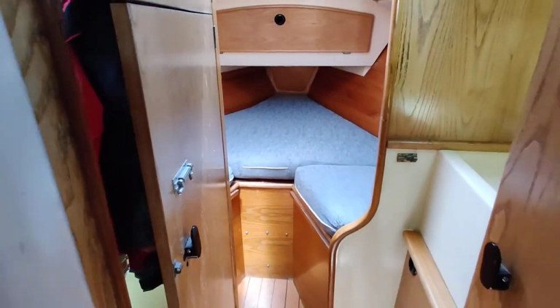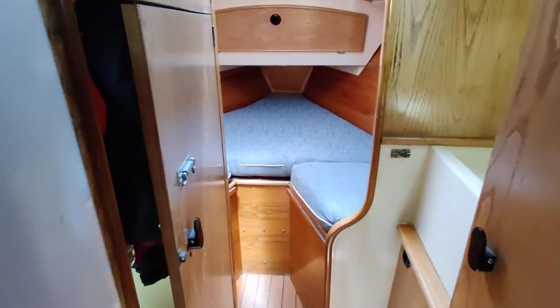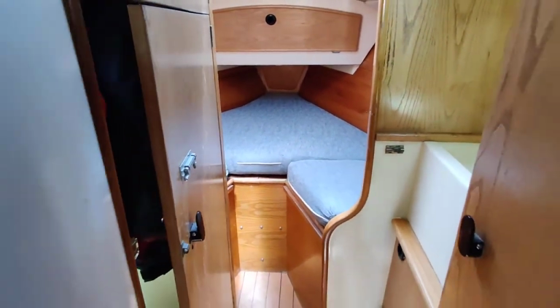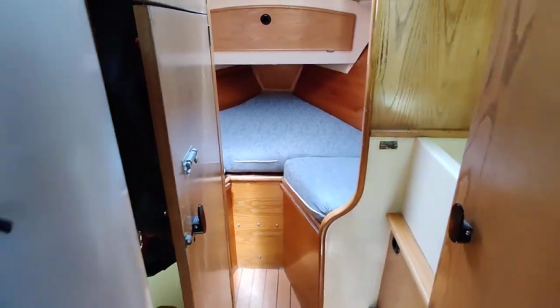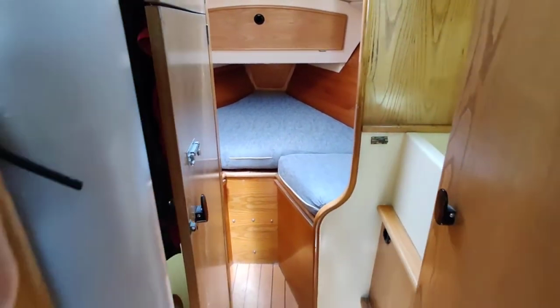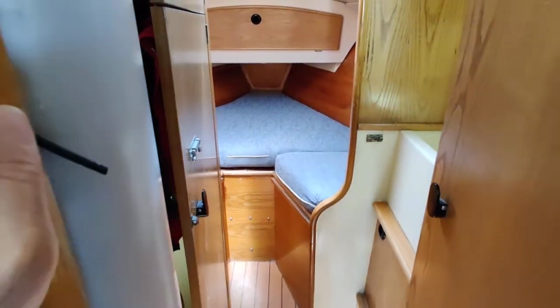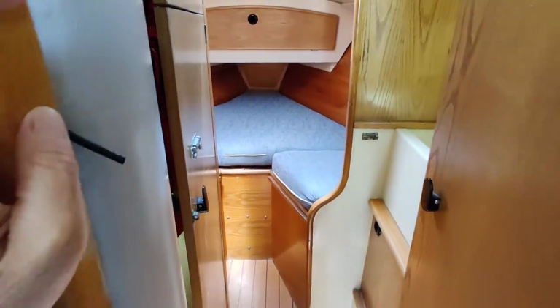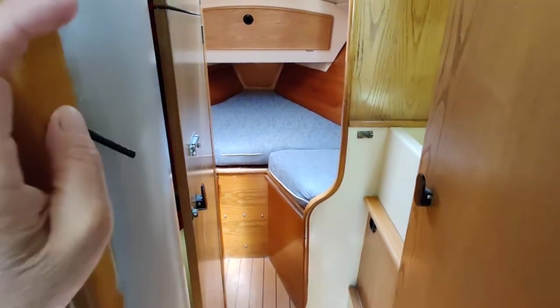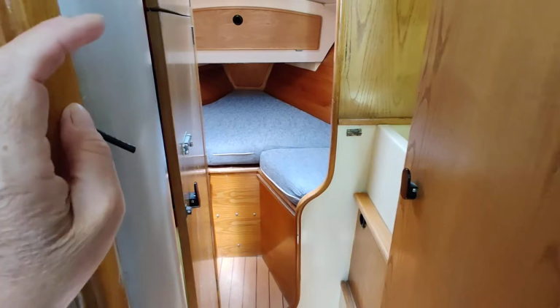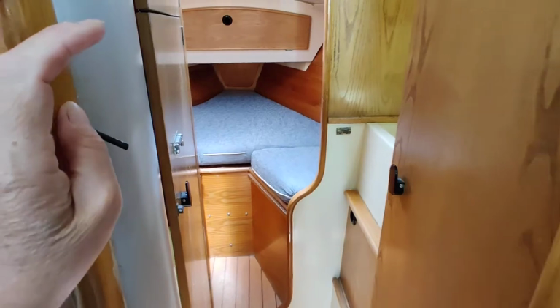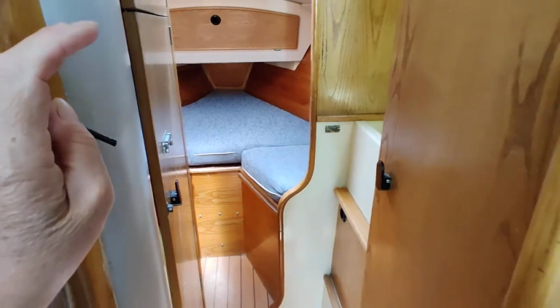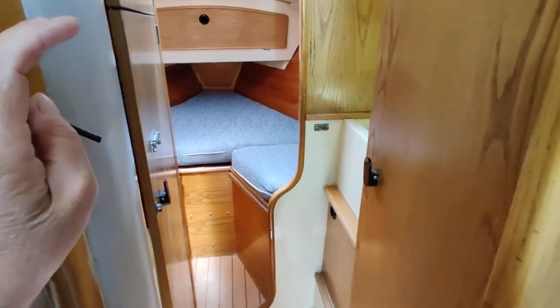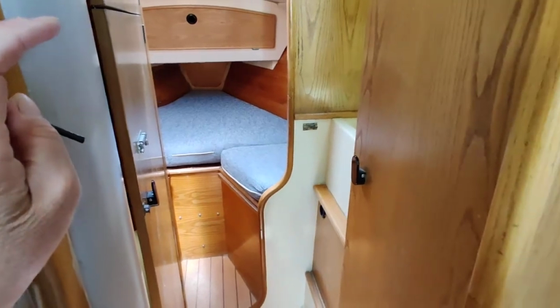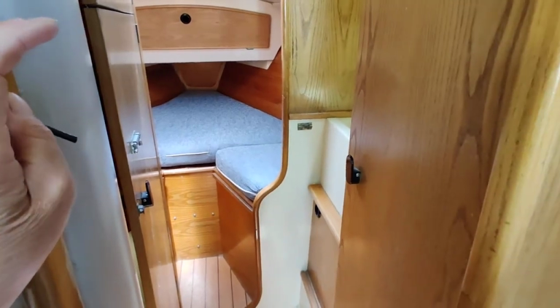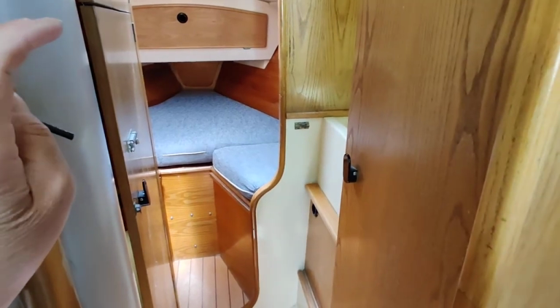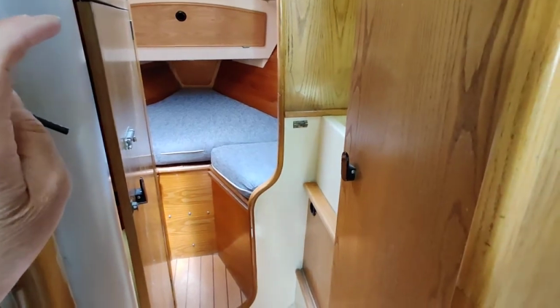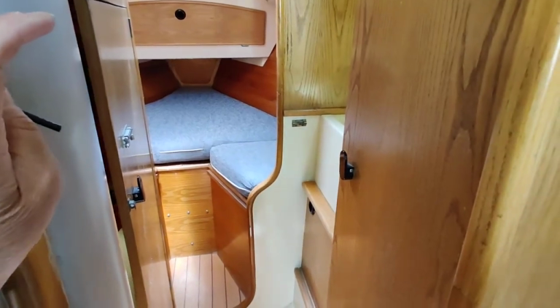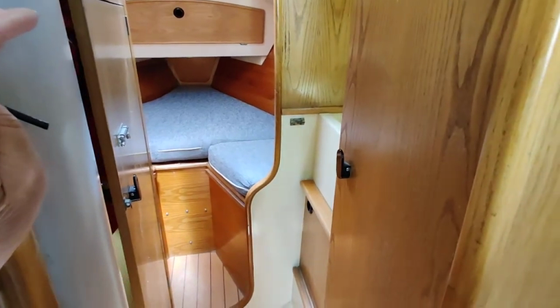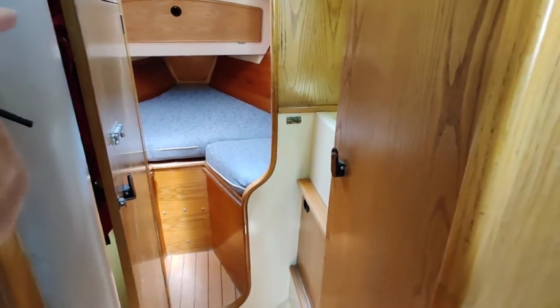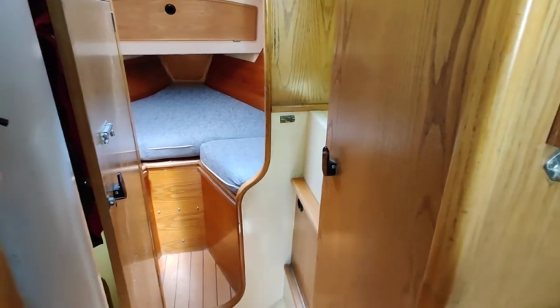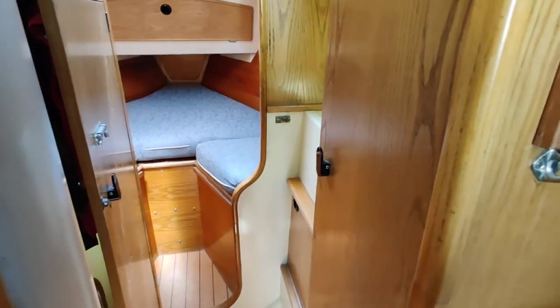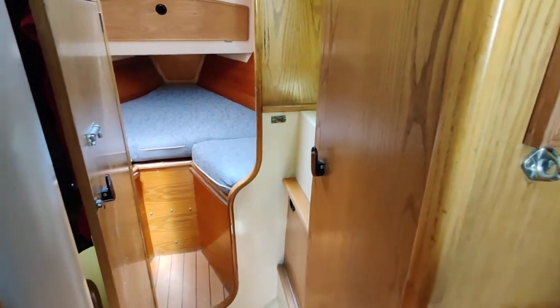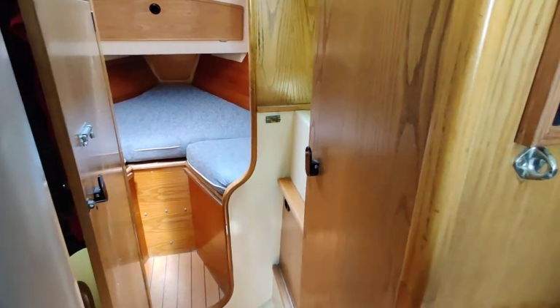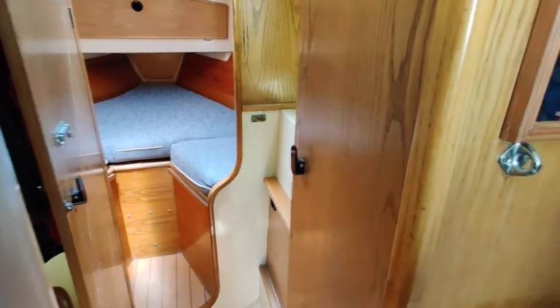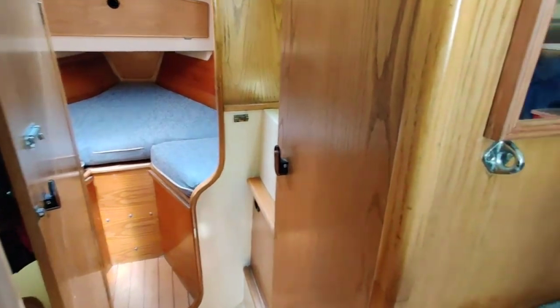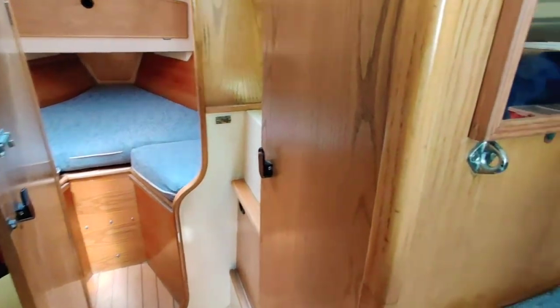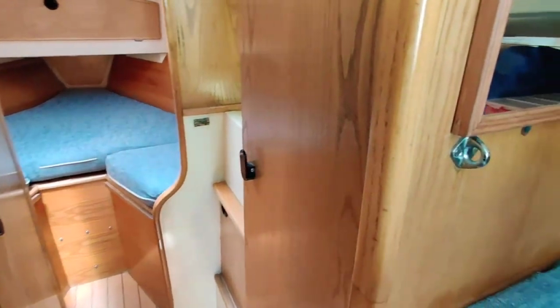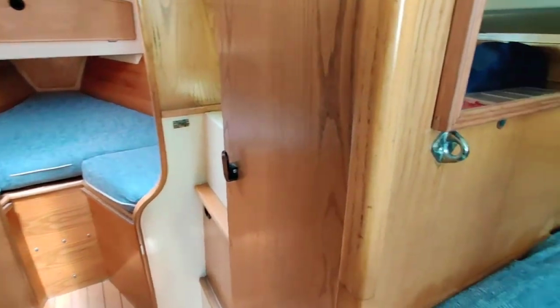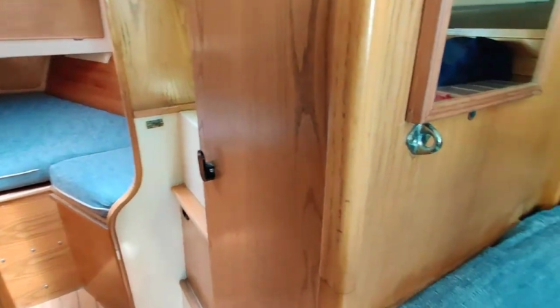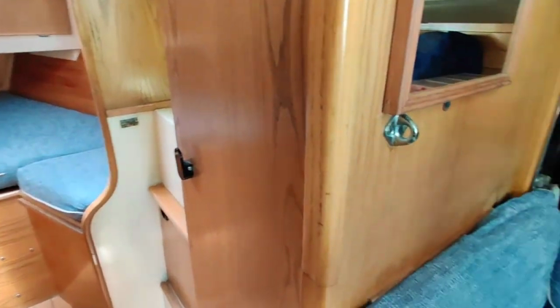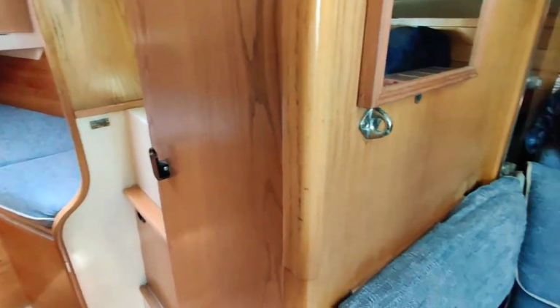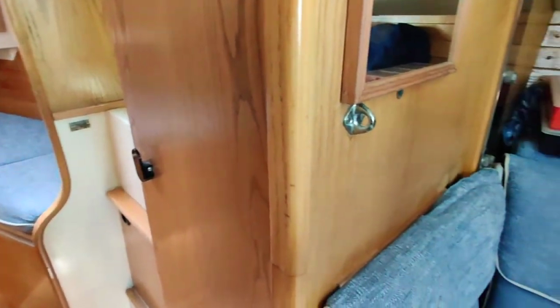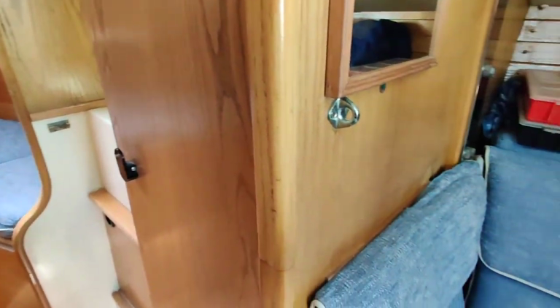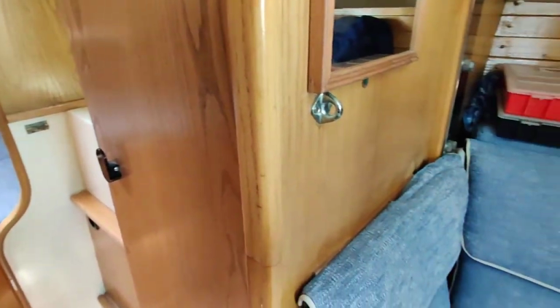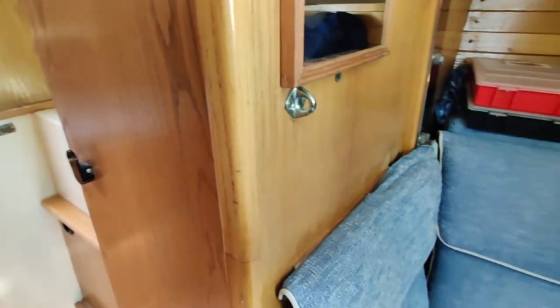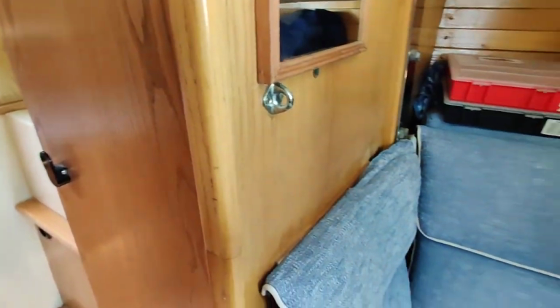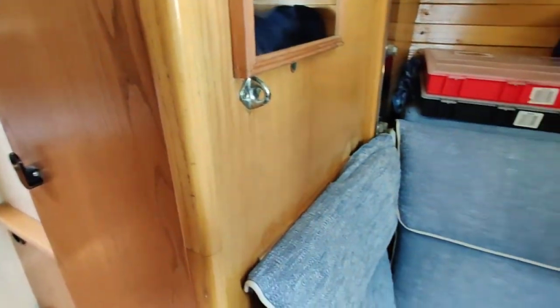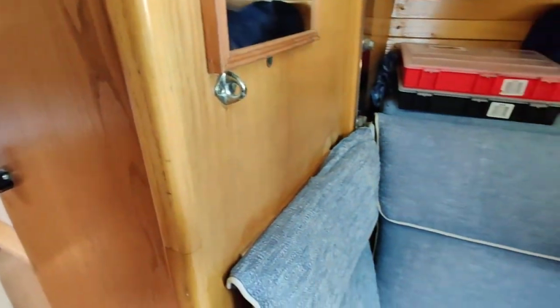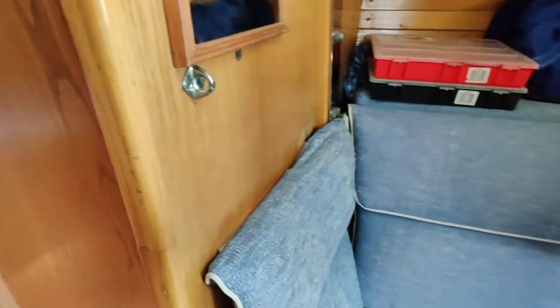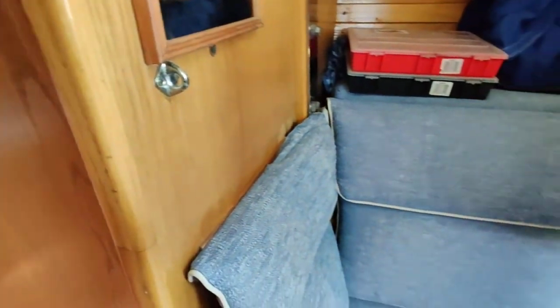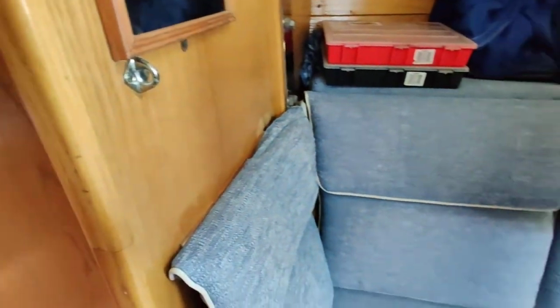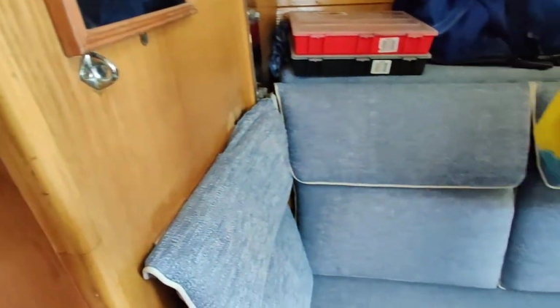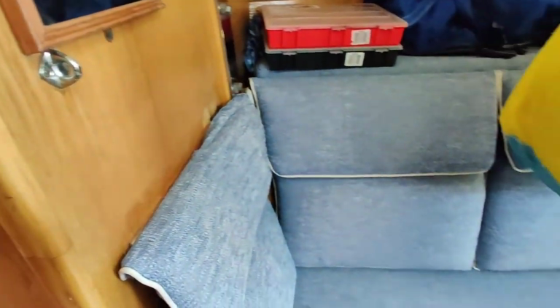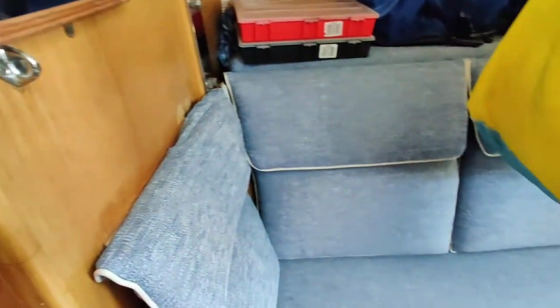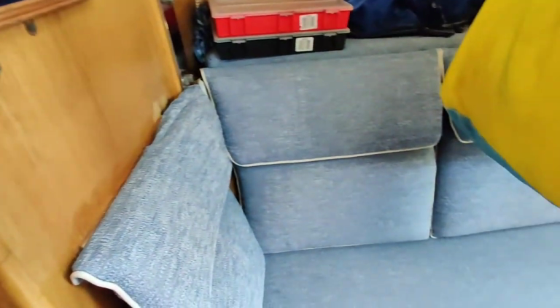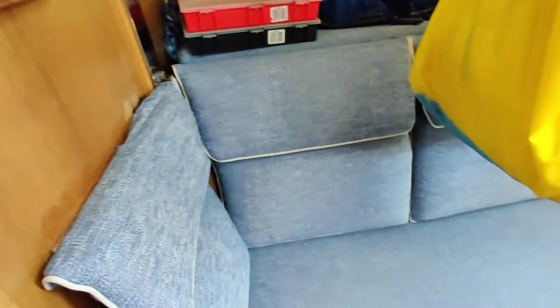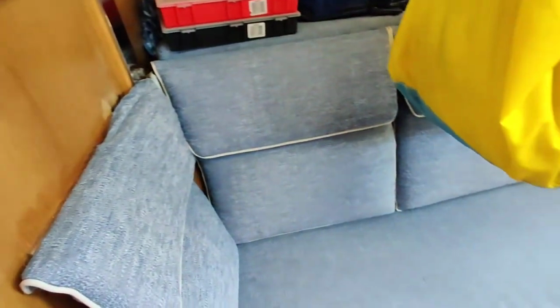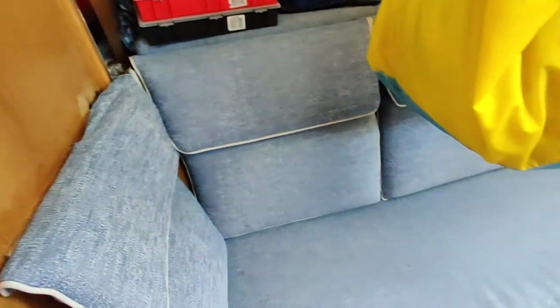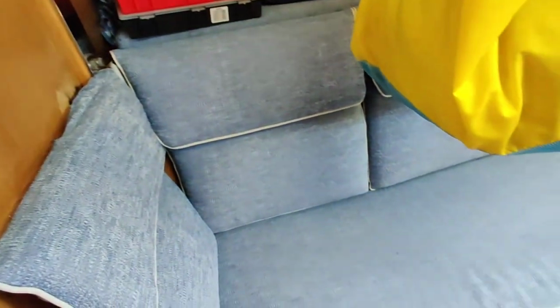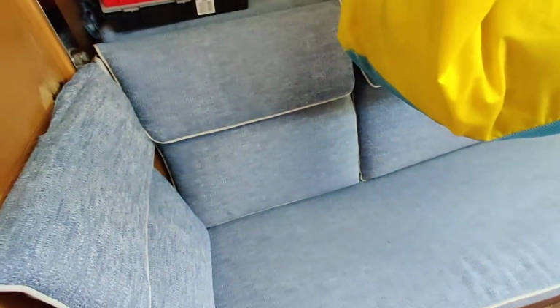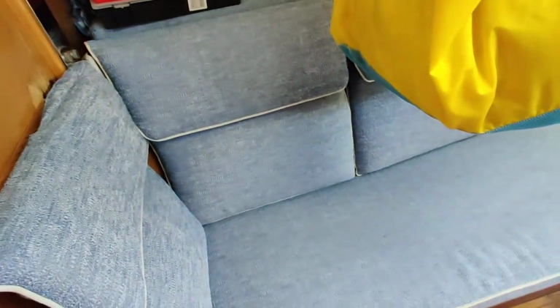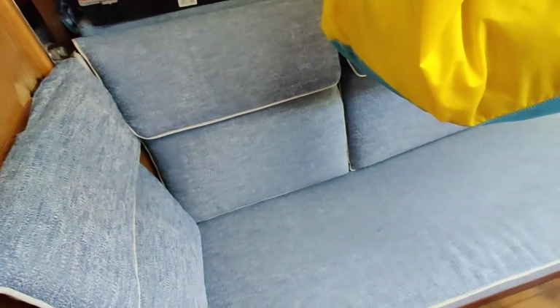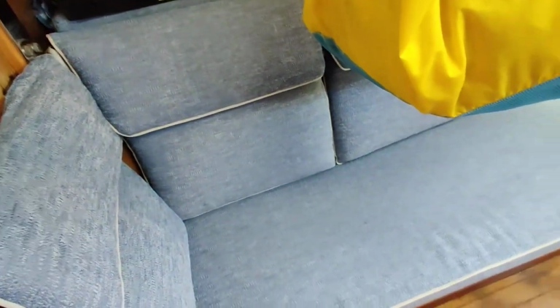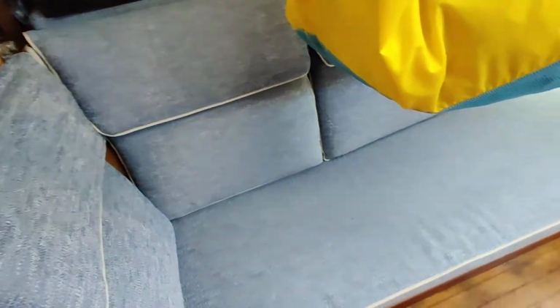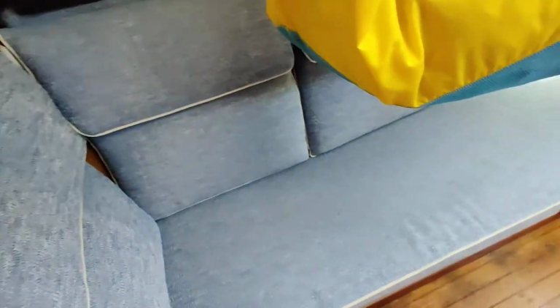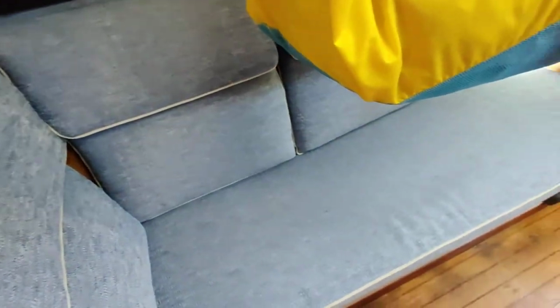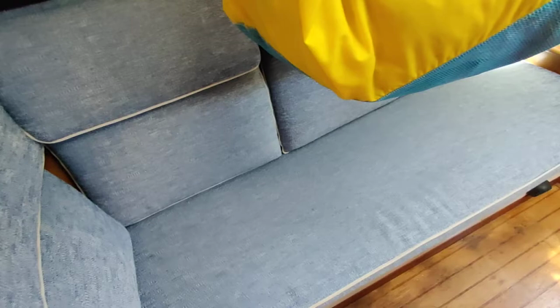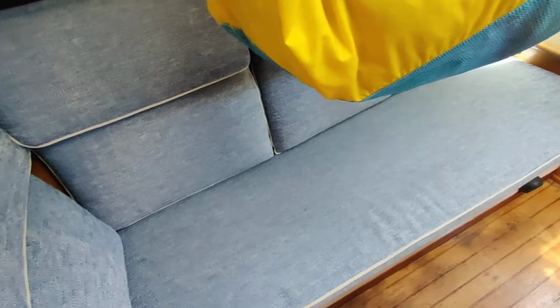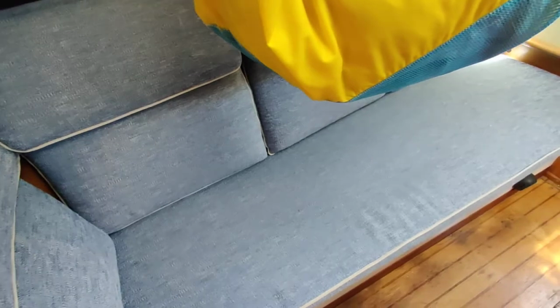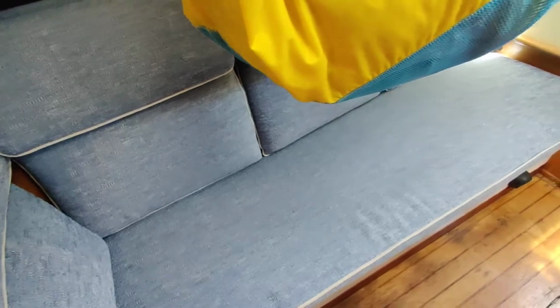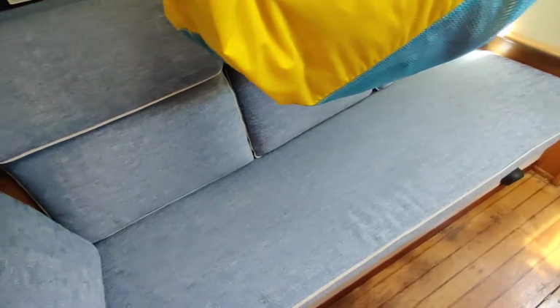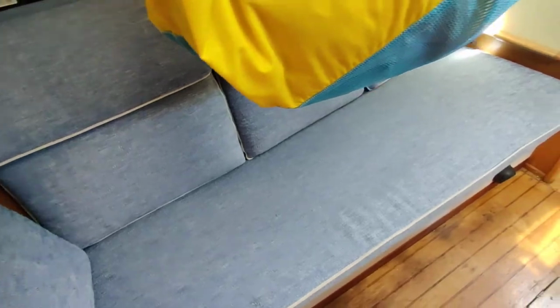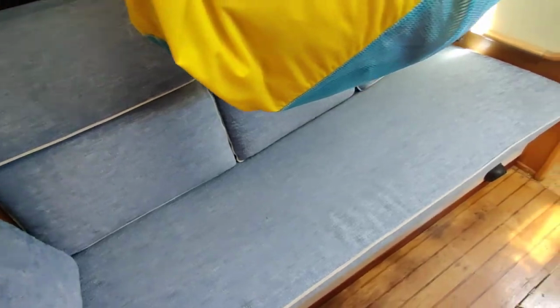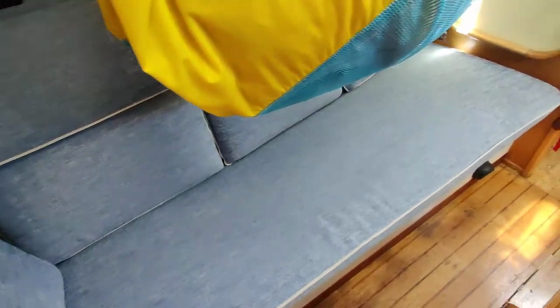Still looking forward, we're just going to swing round in the saloon. You can see the seating area.